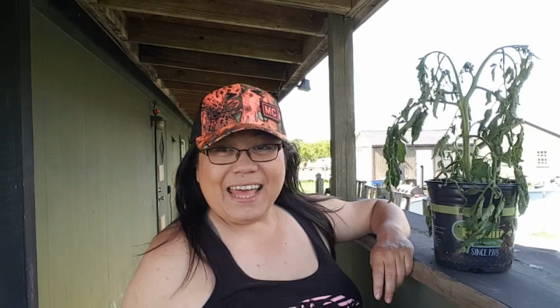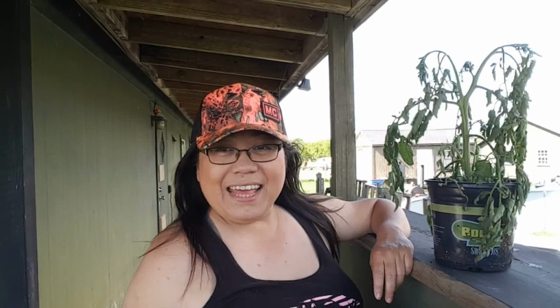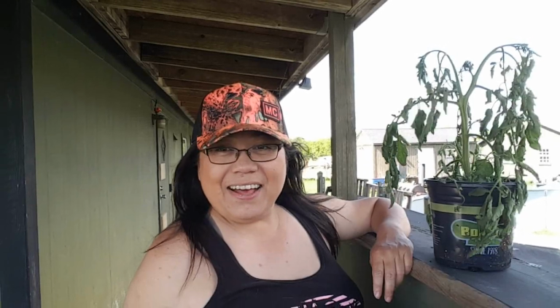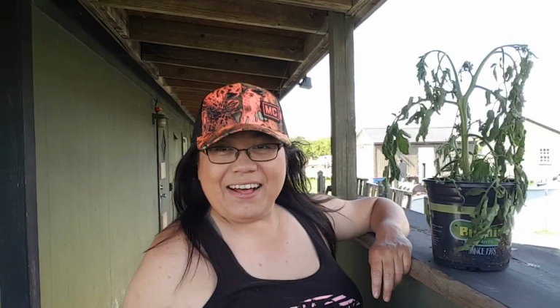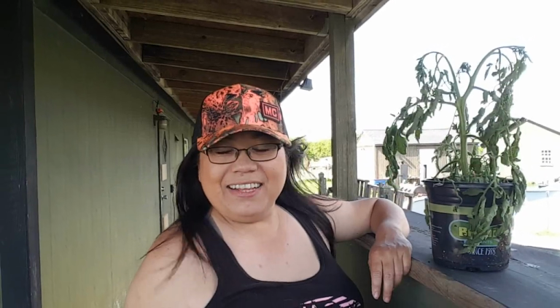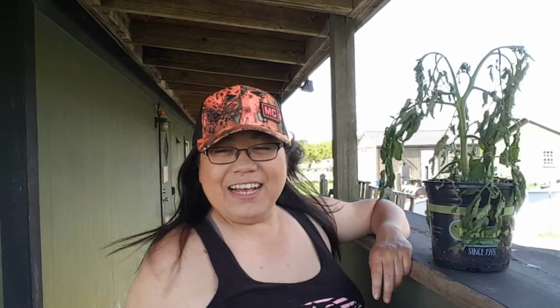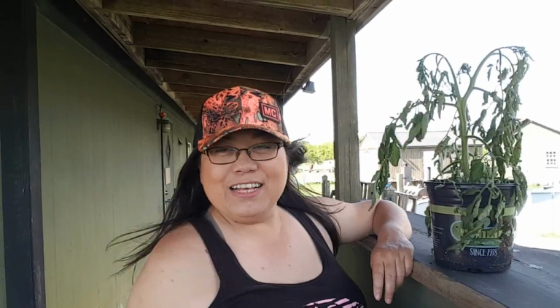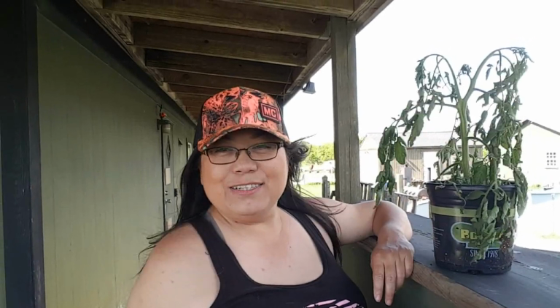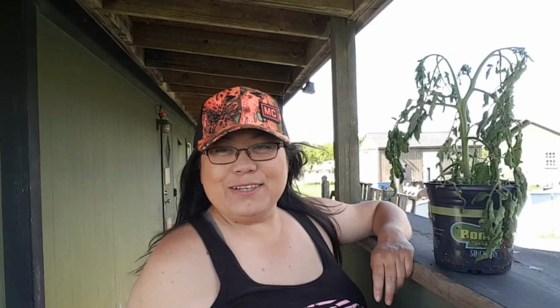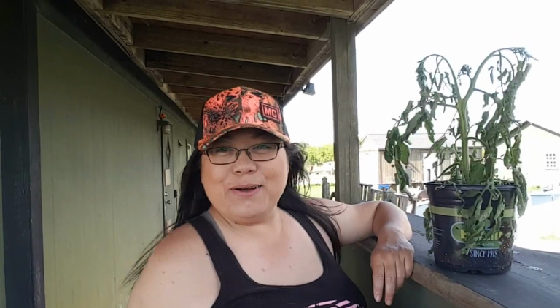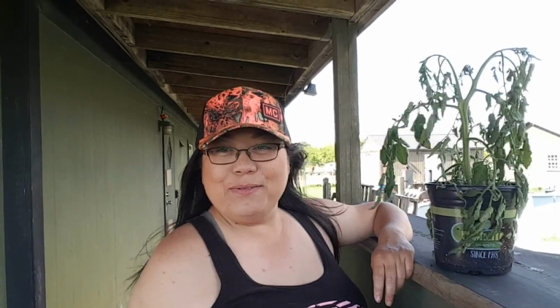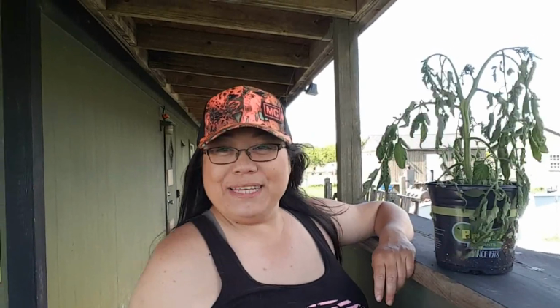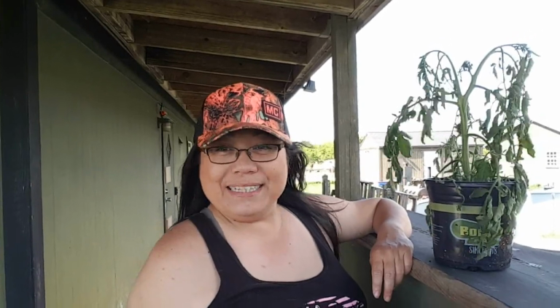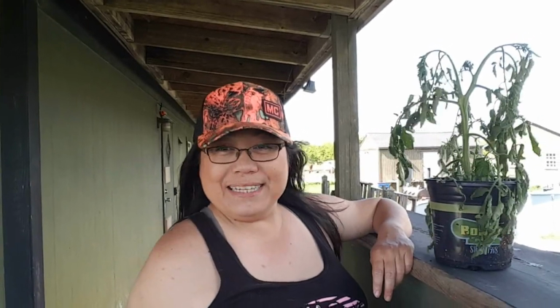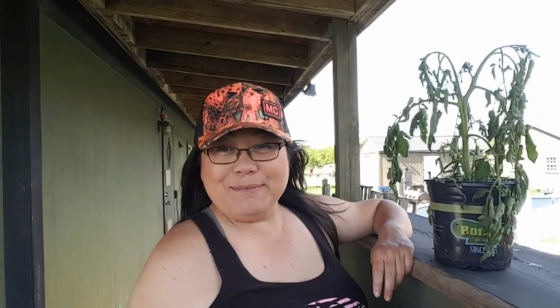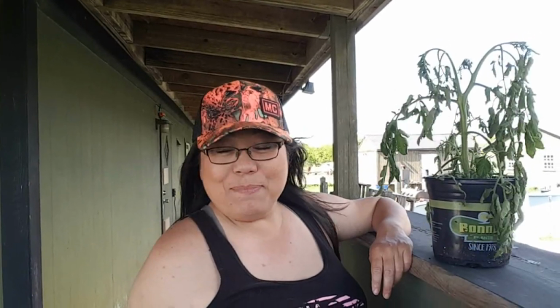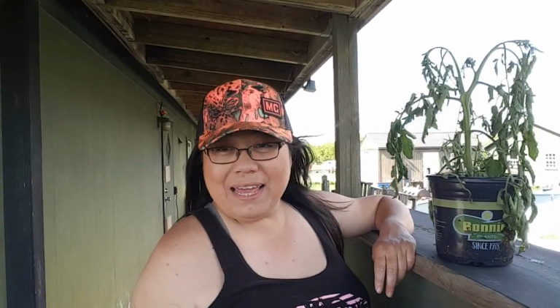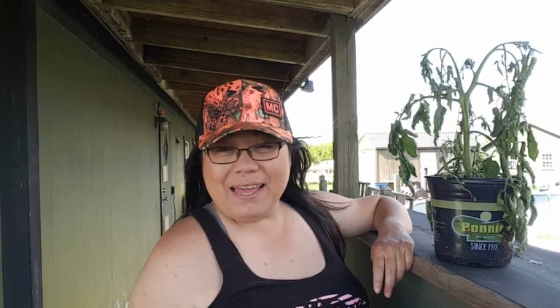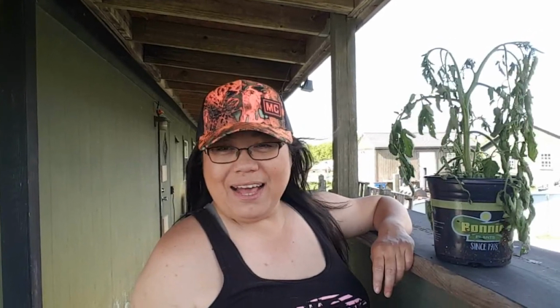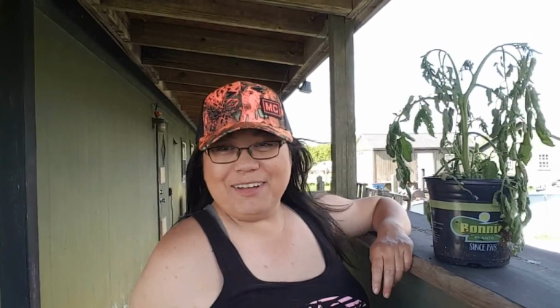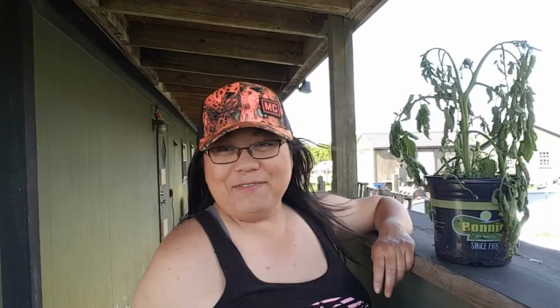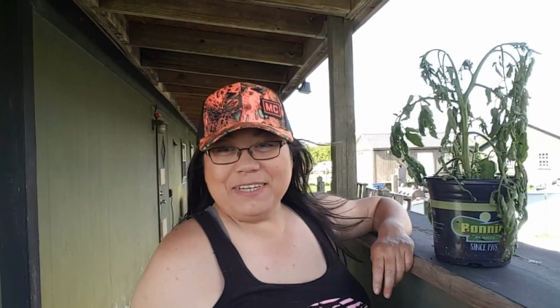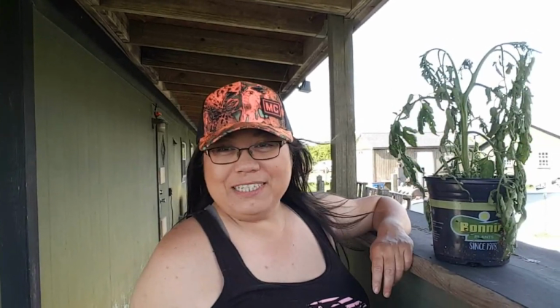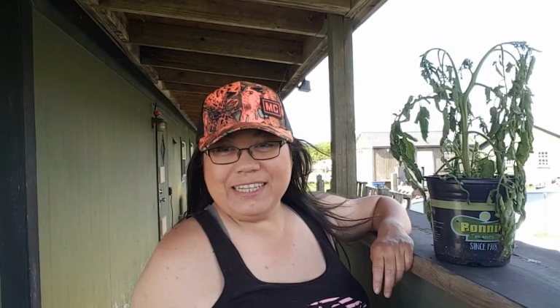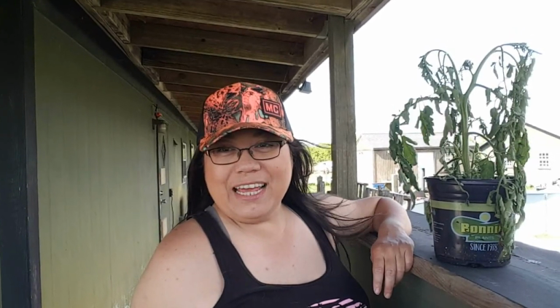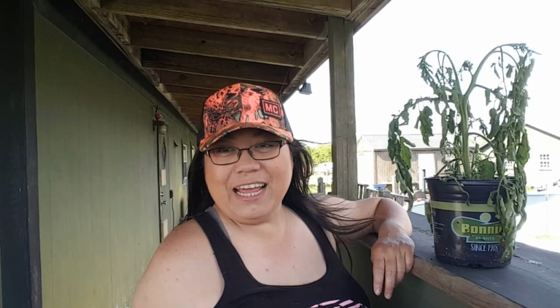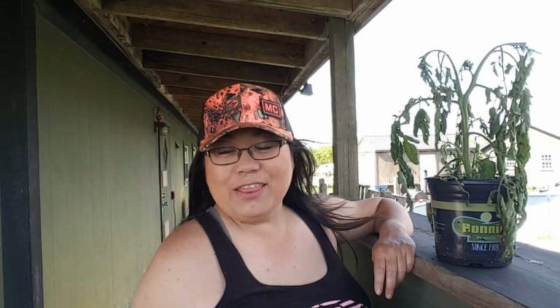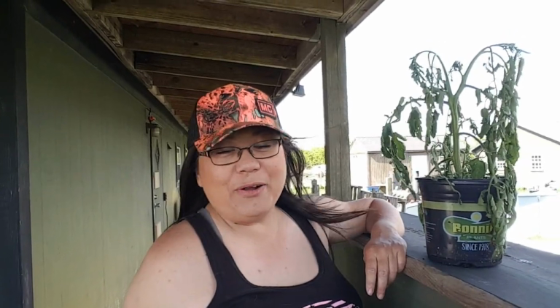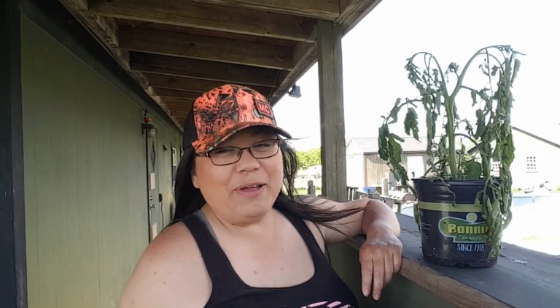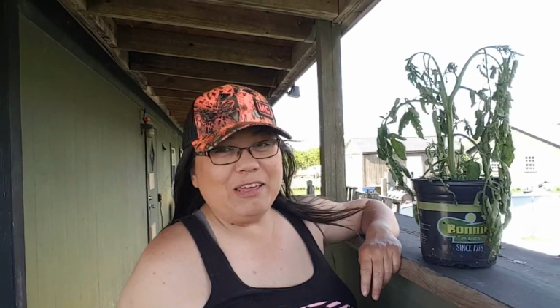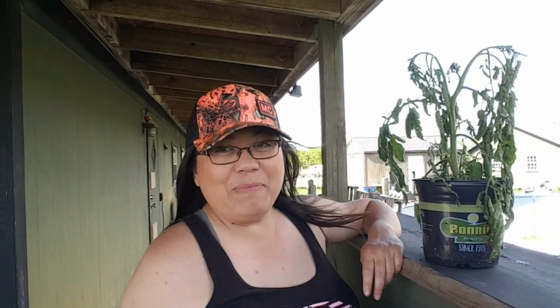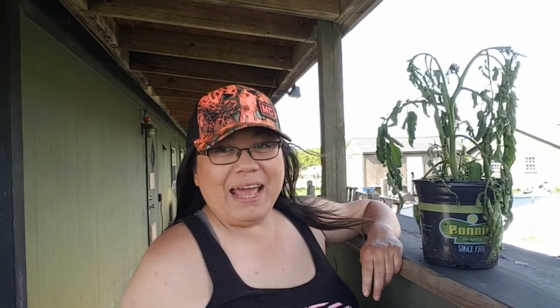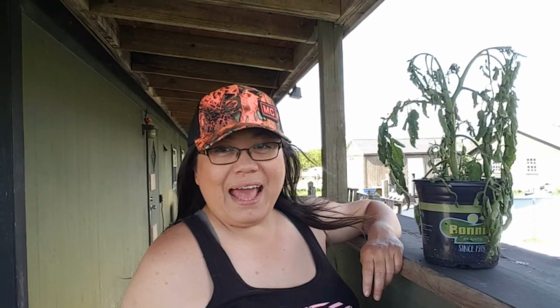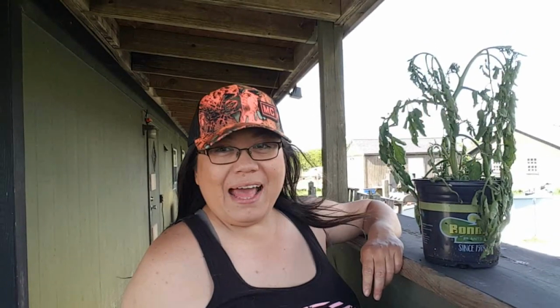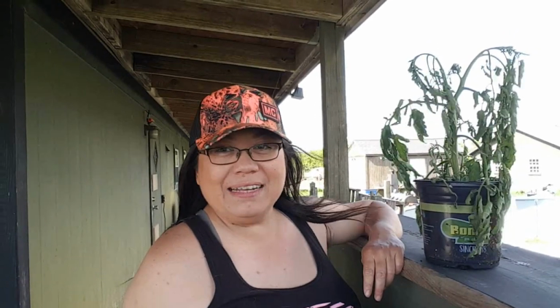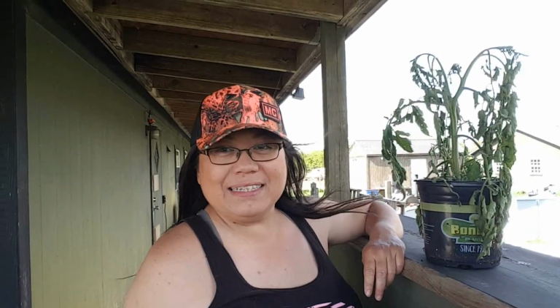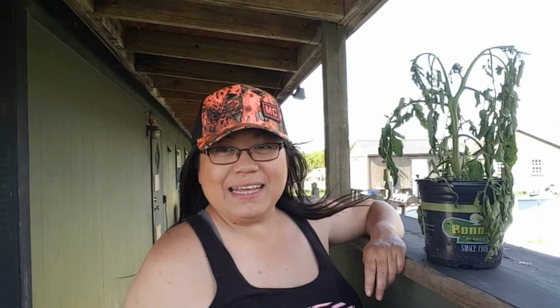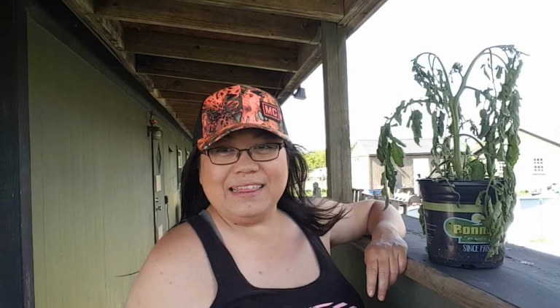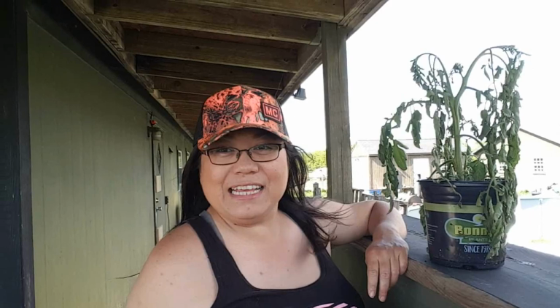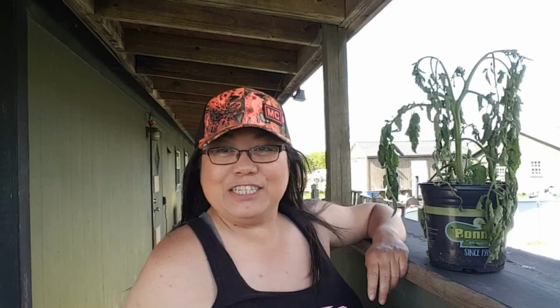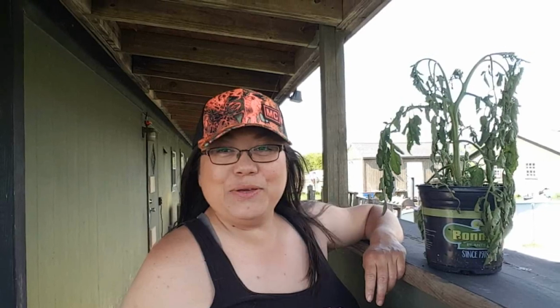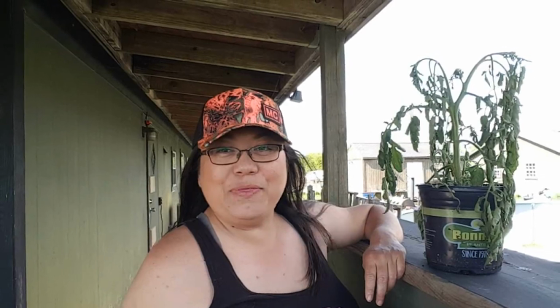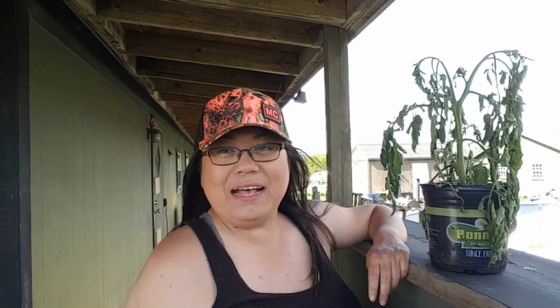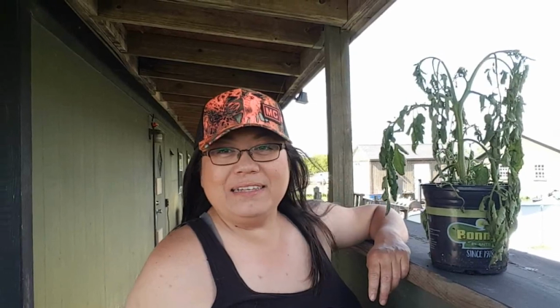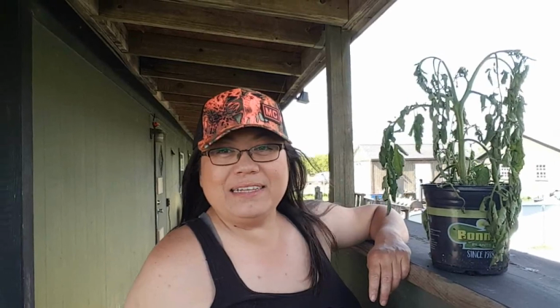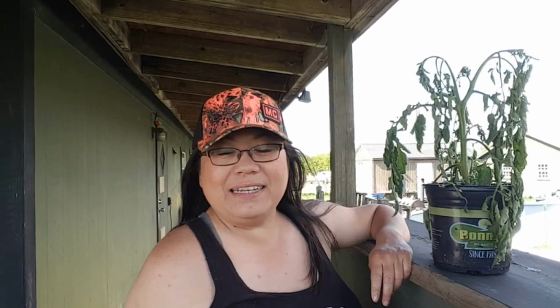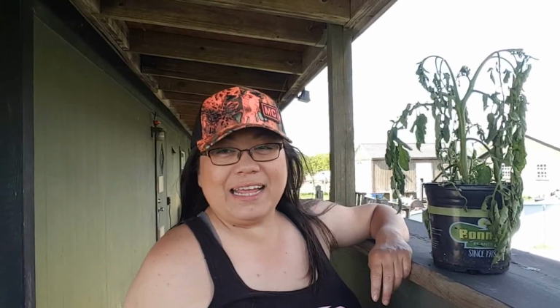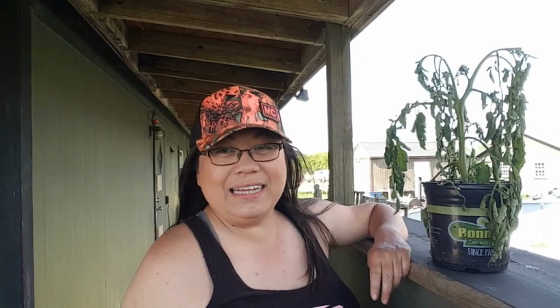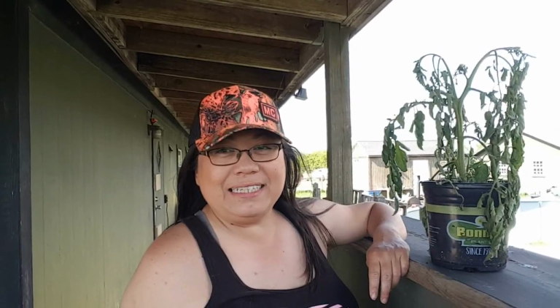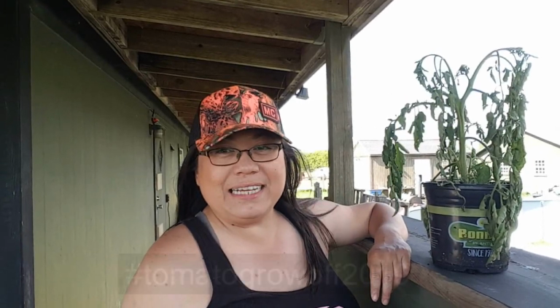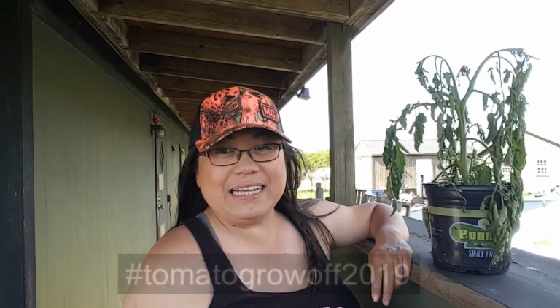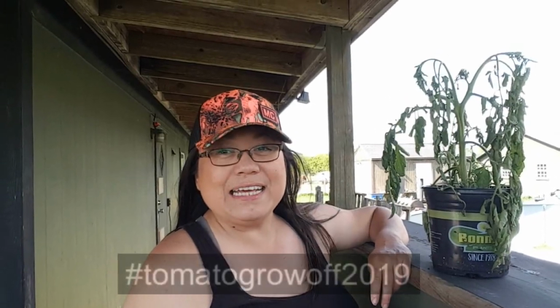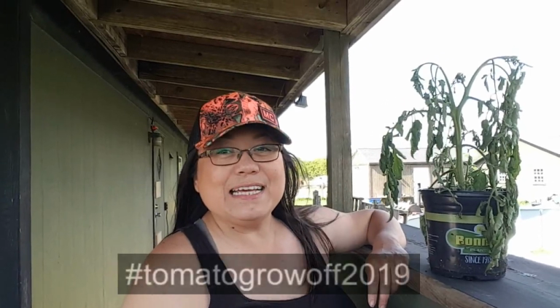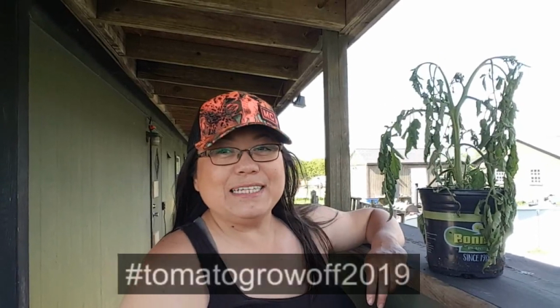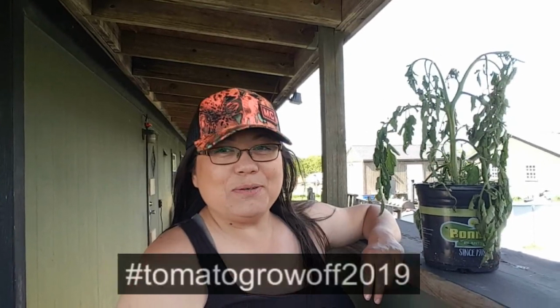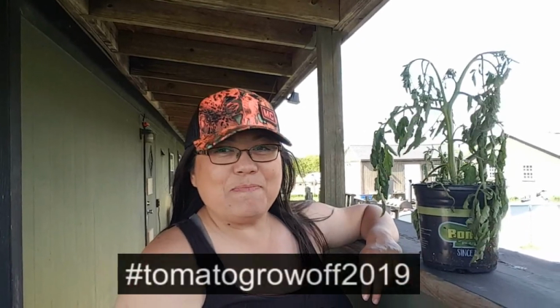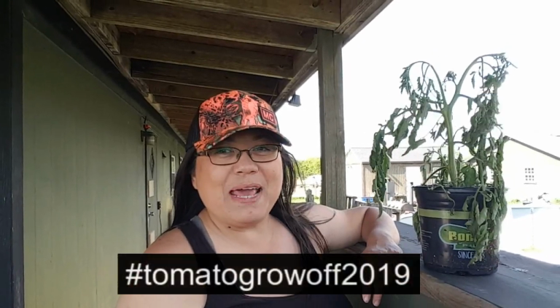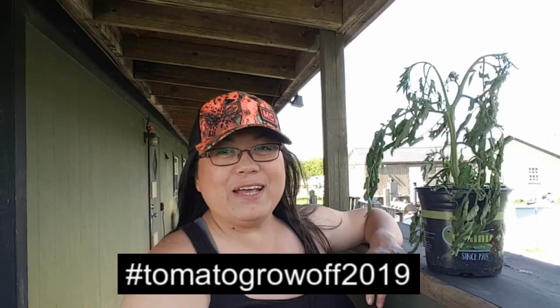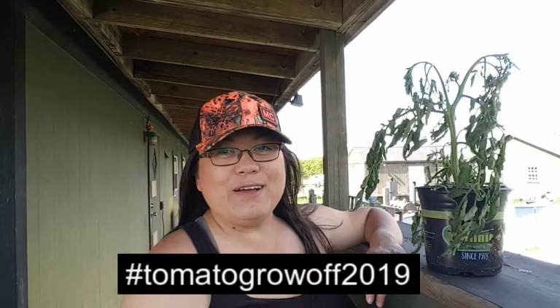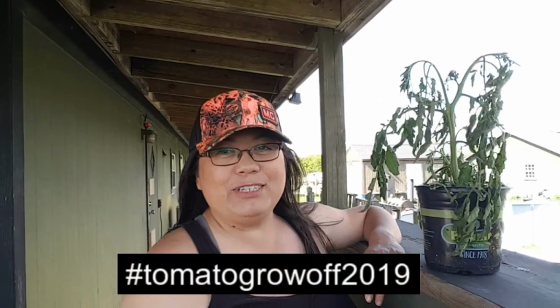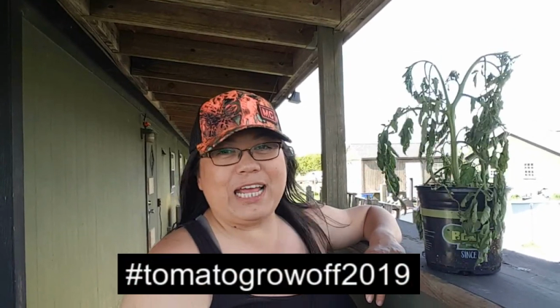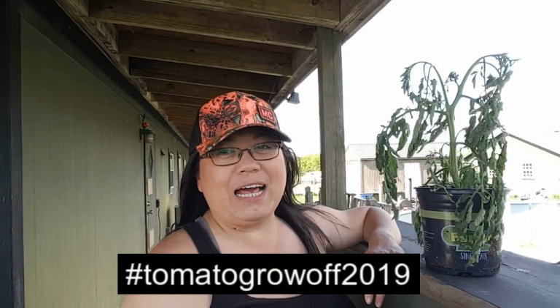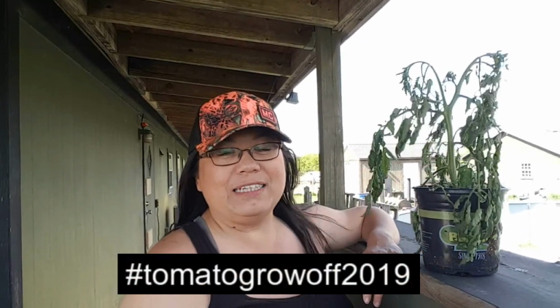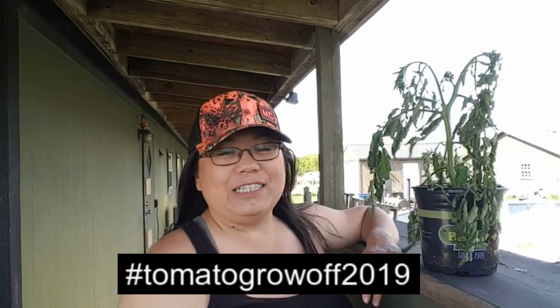Hey y'all! This is me officially throwing in my hat in the 2019 tomato challenge.